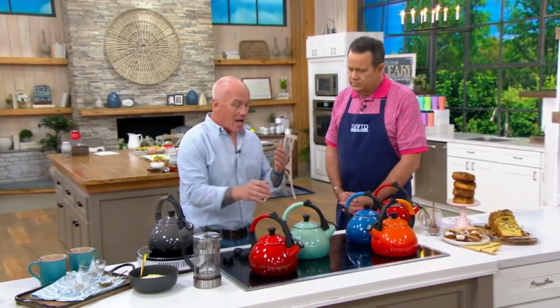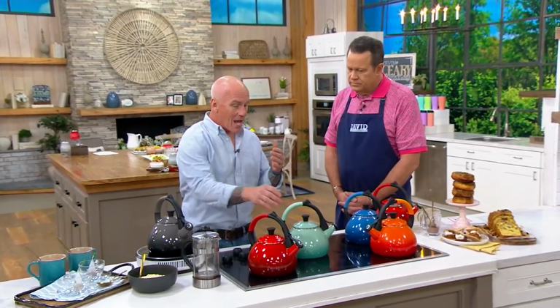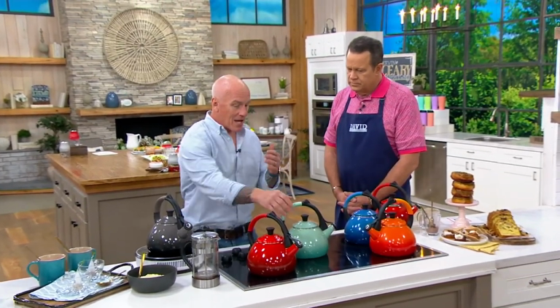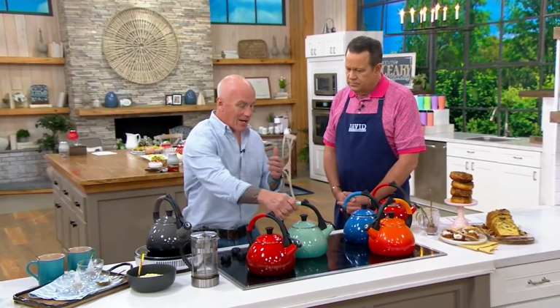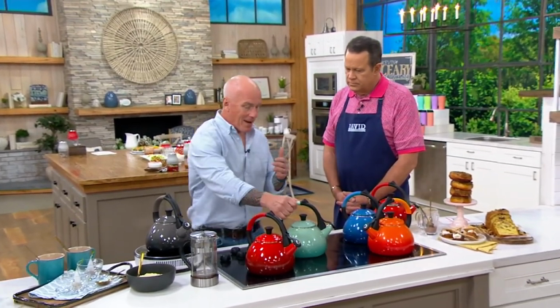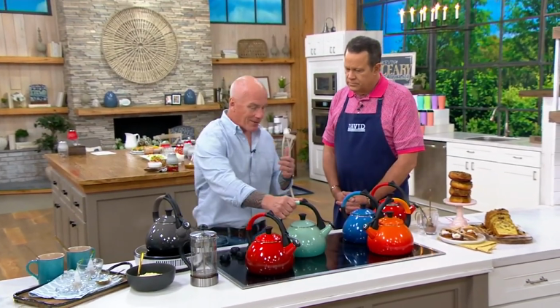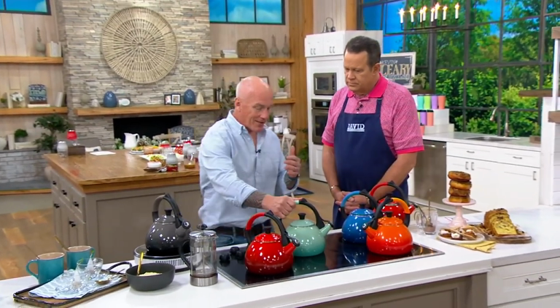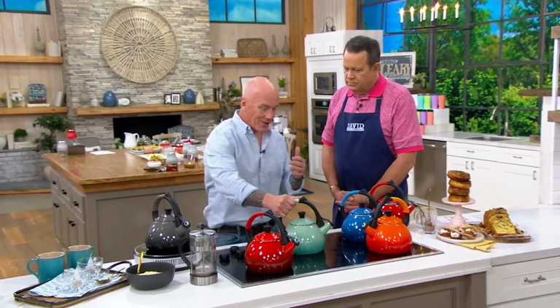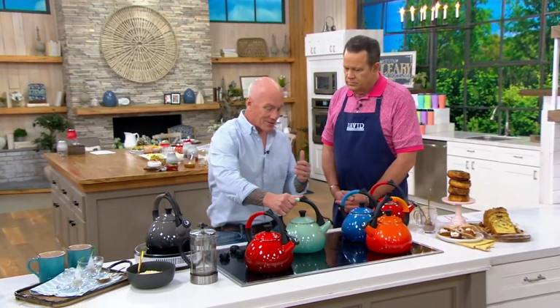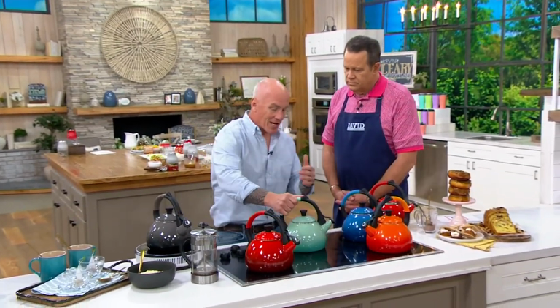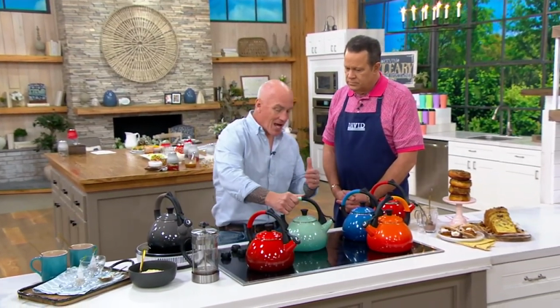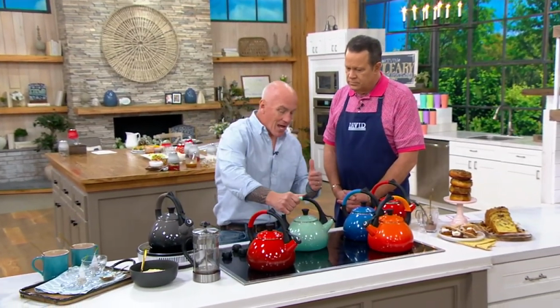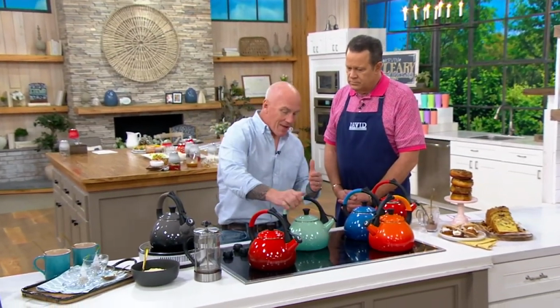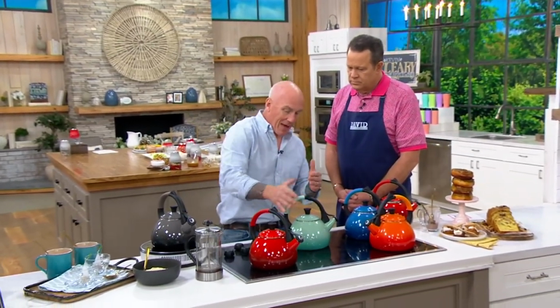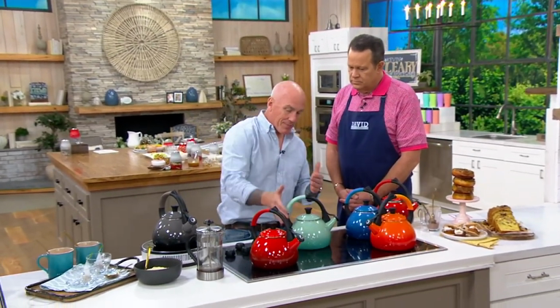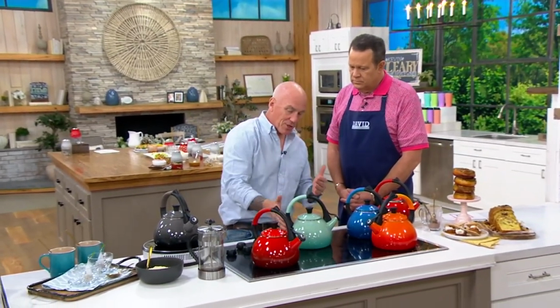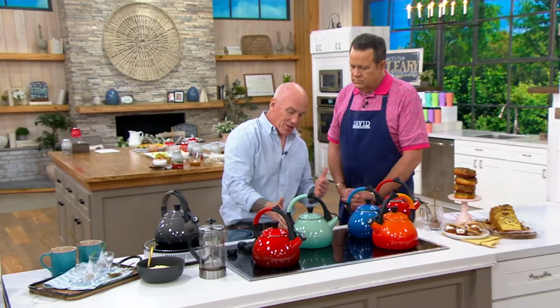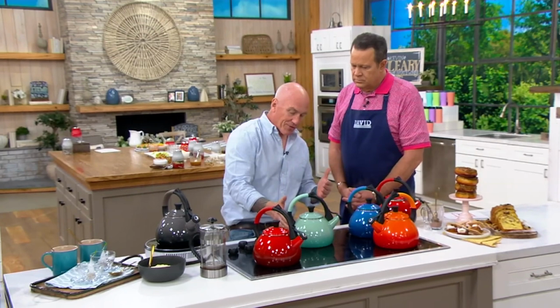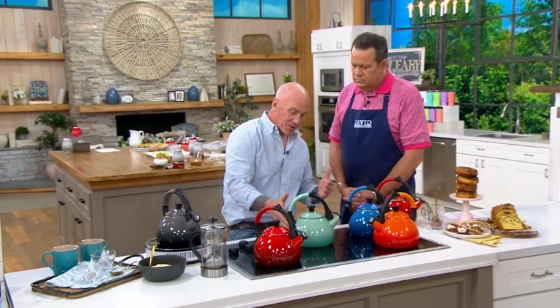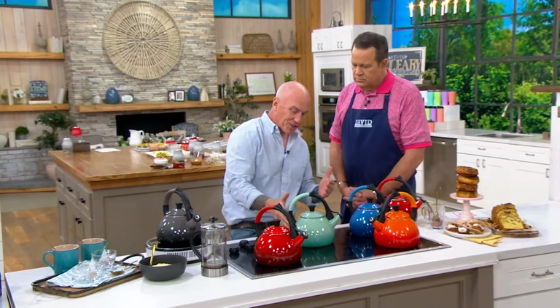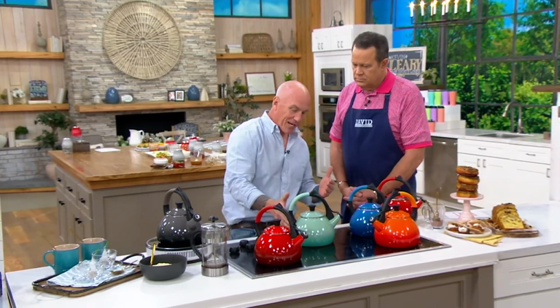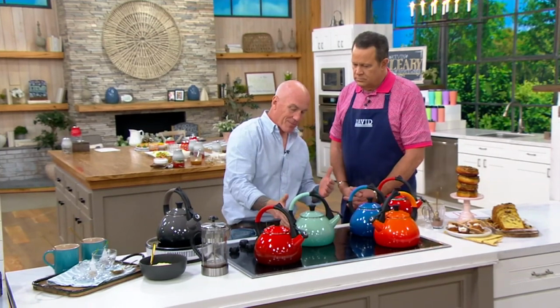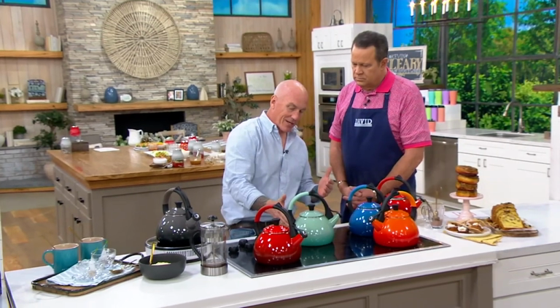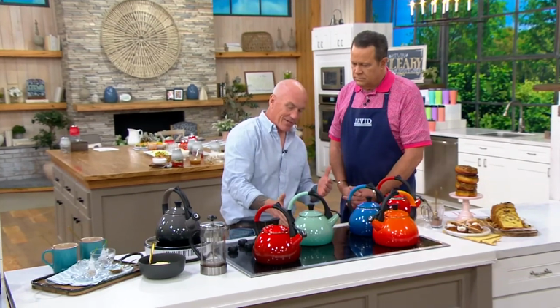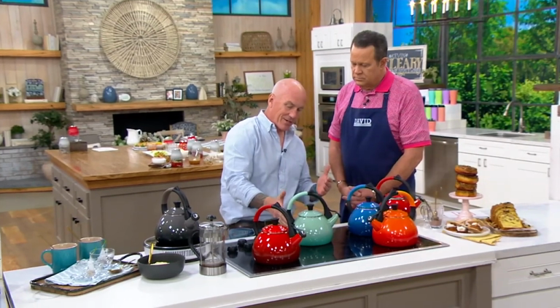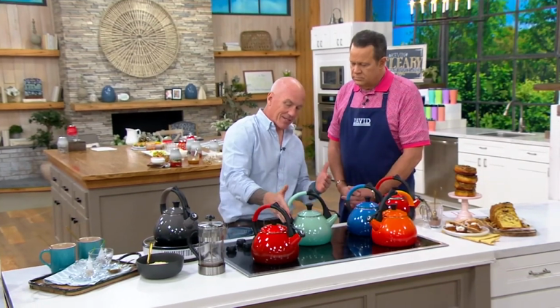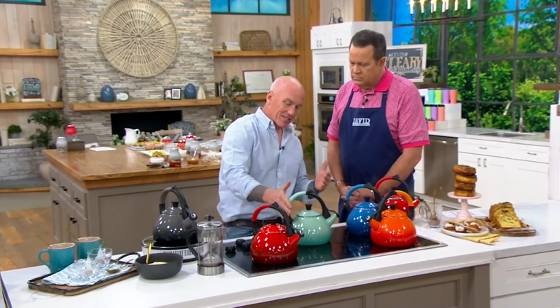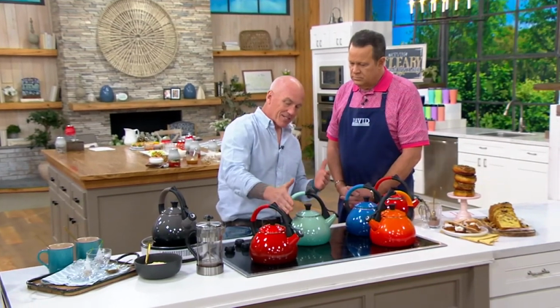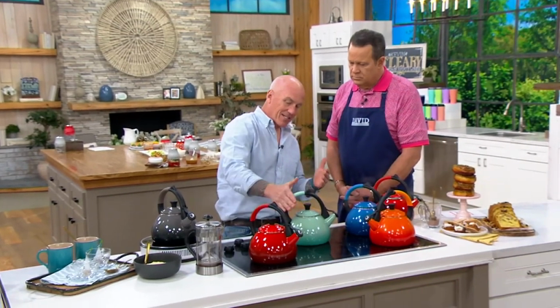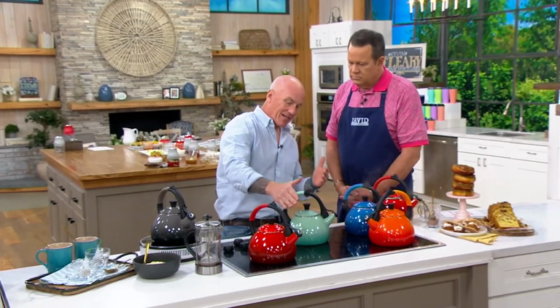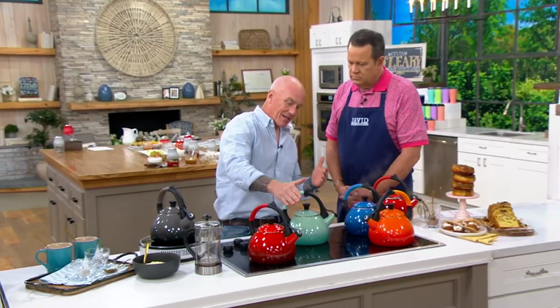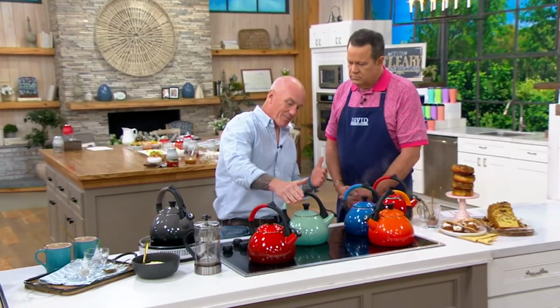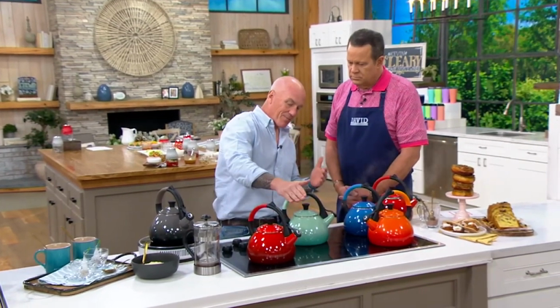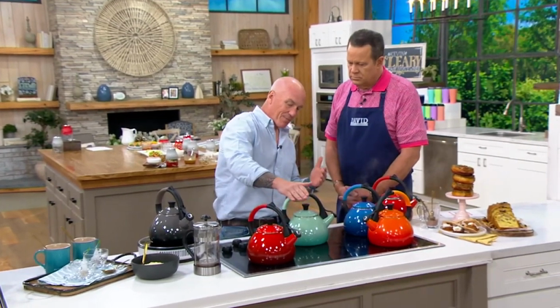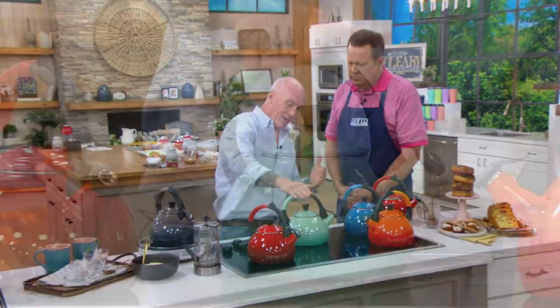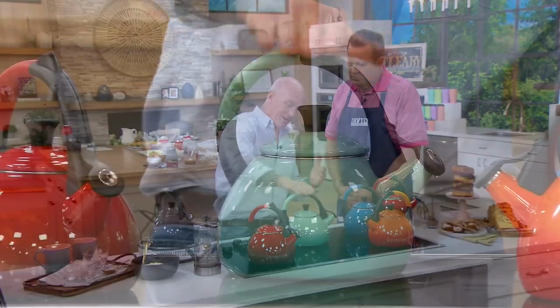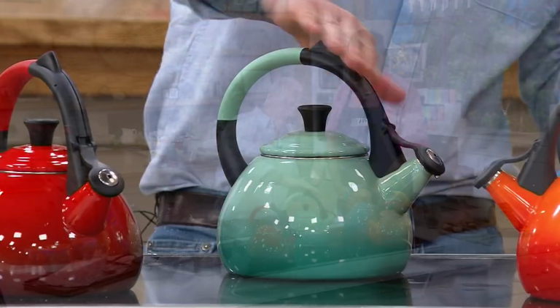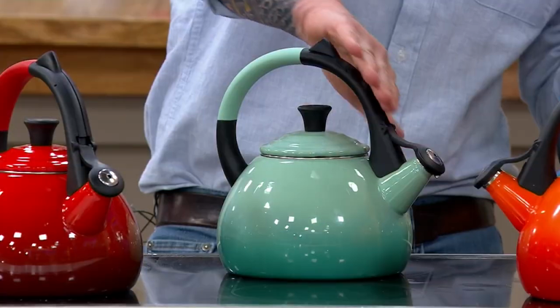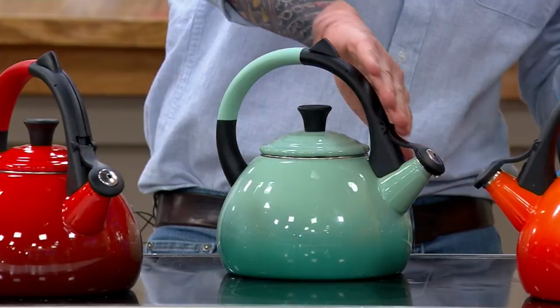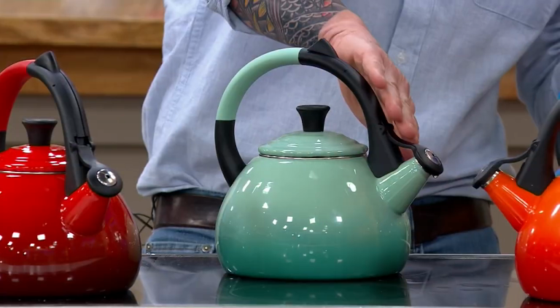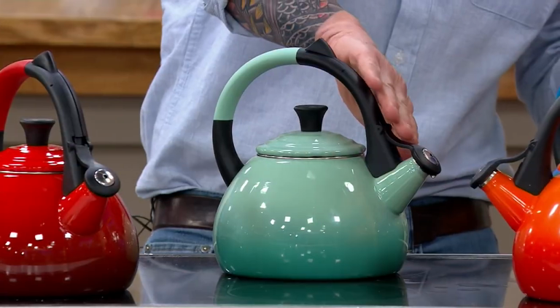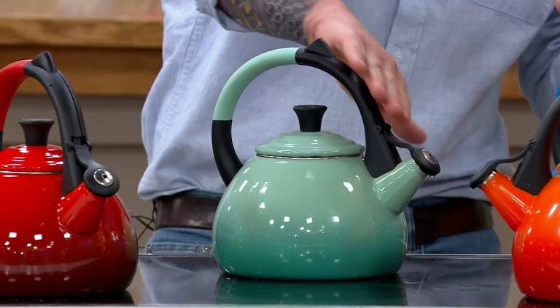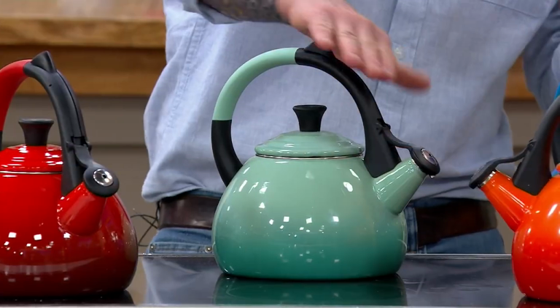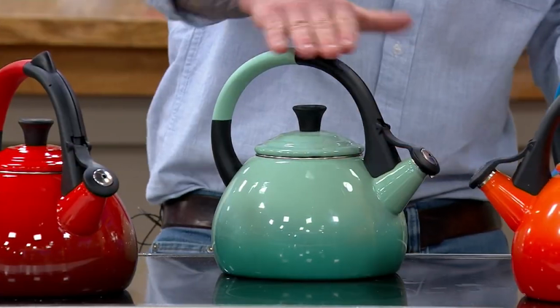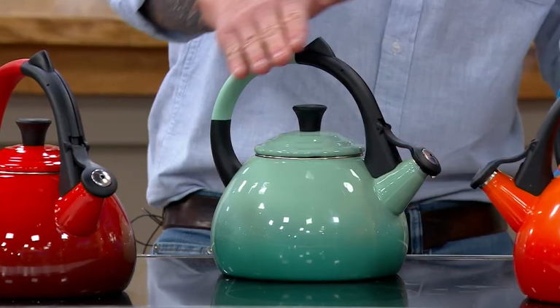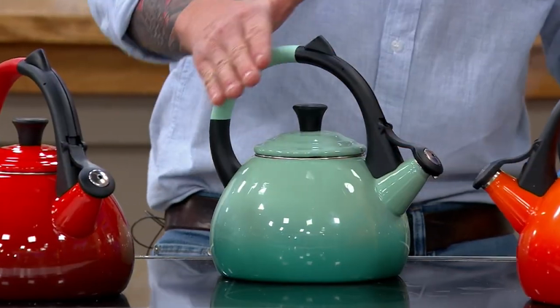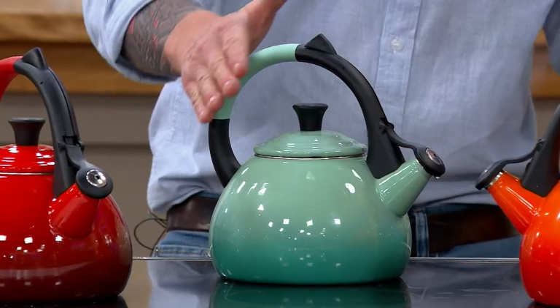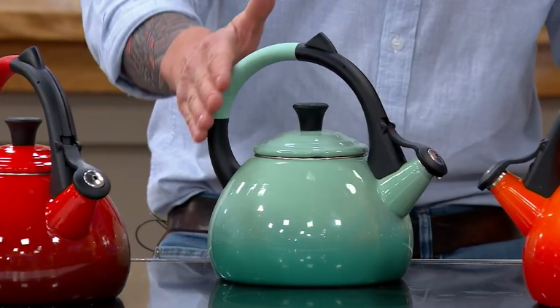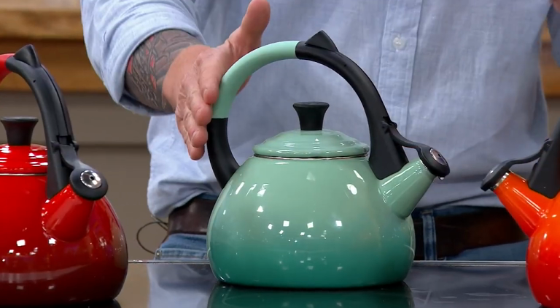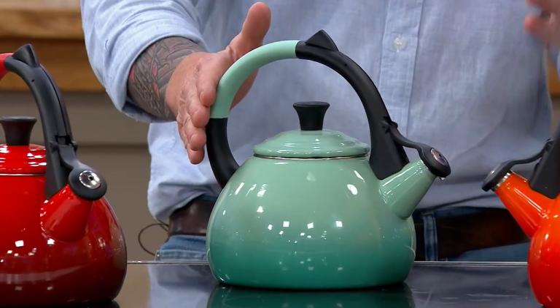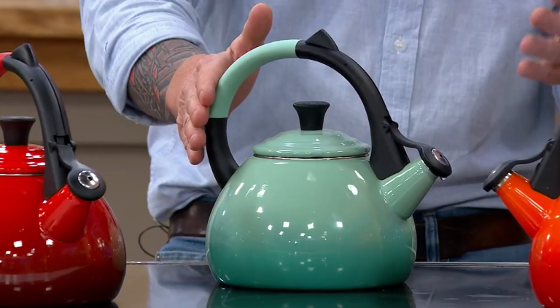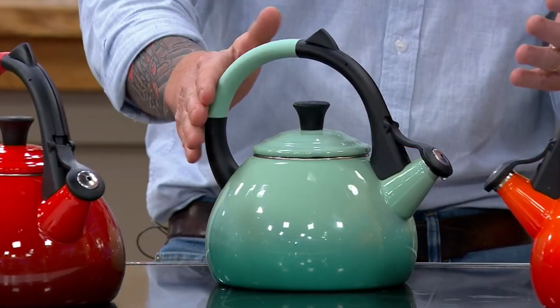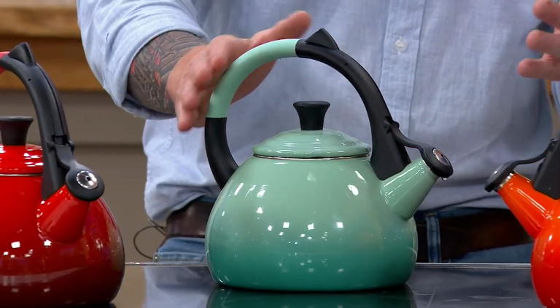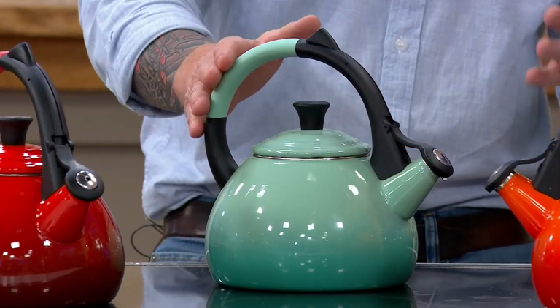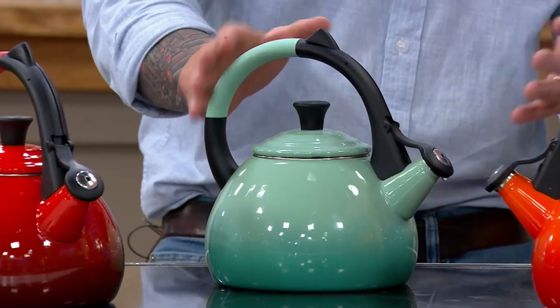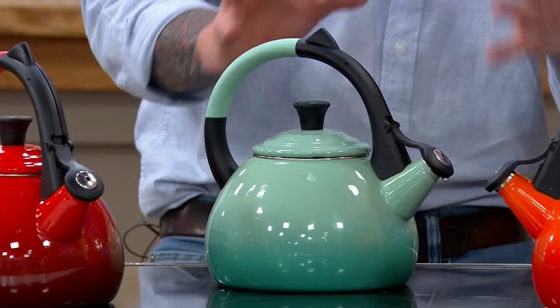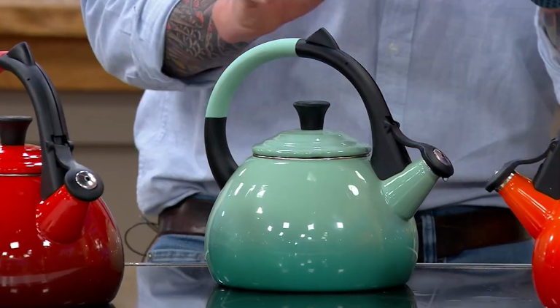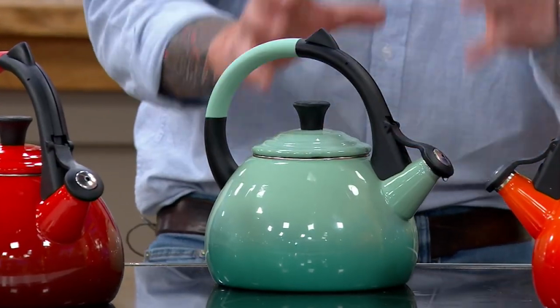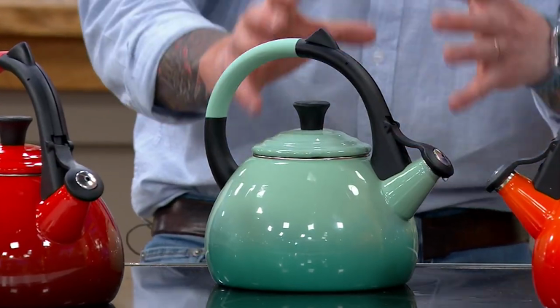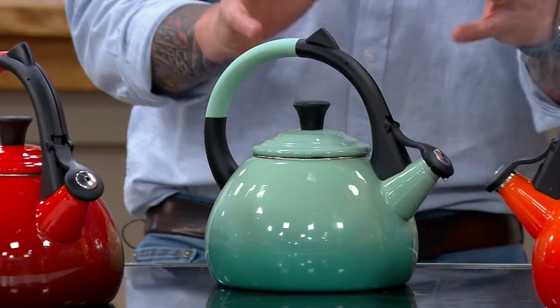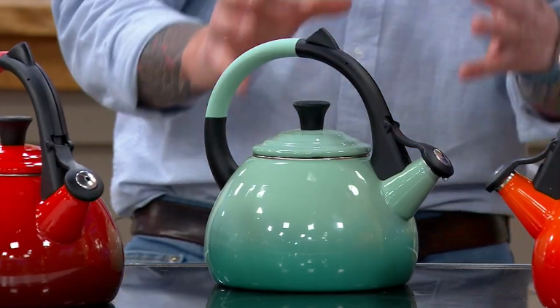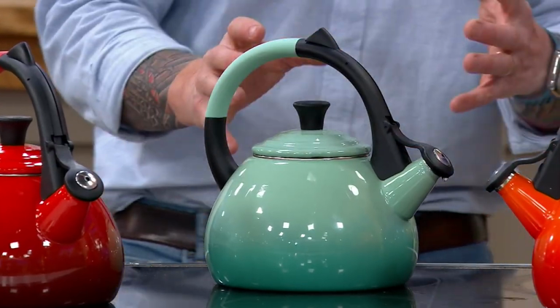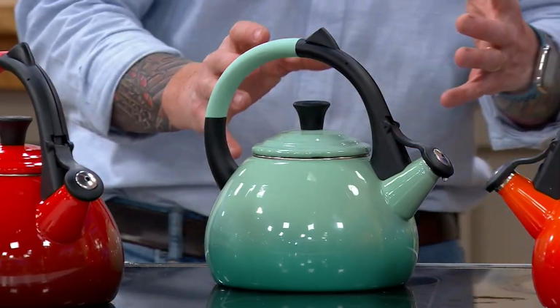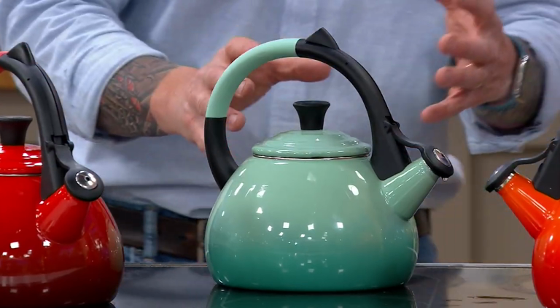And you happen to notice that beautiful shape right here. You can just see it — it forms this just perfect arch right here, right over the pot.